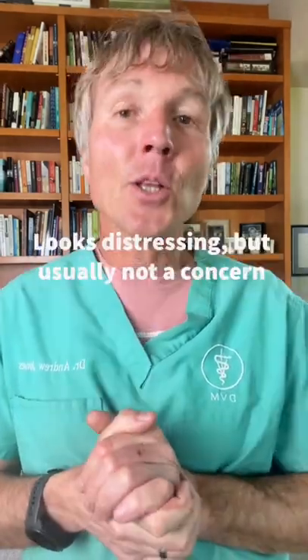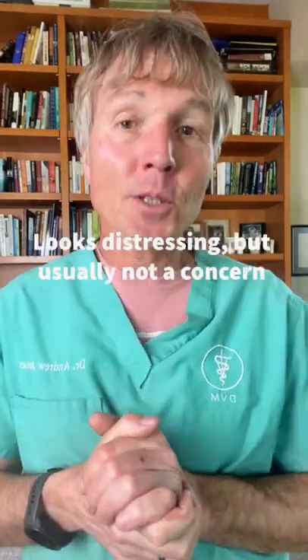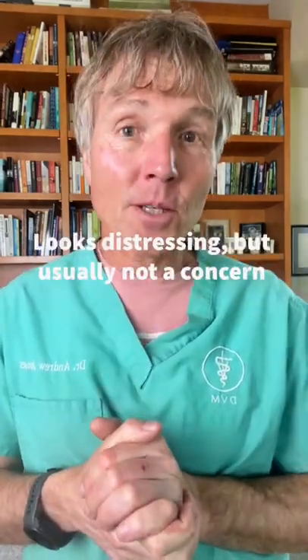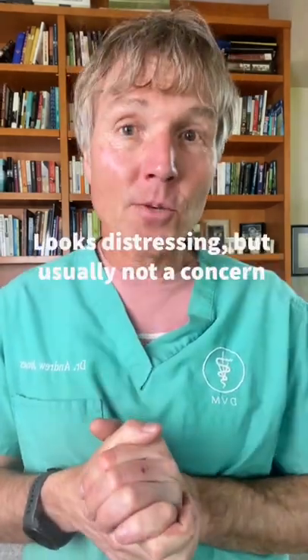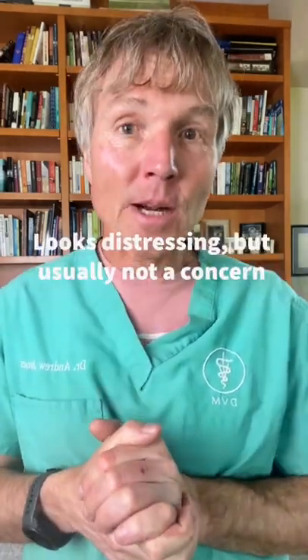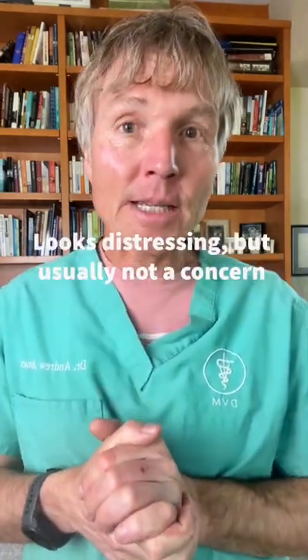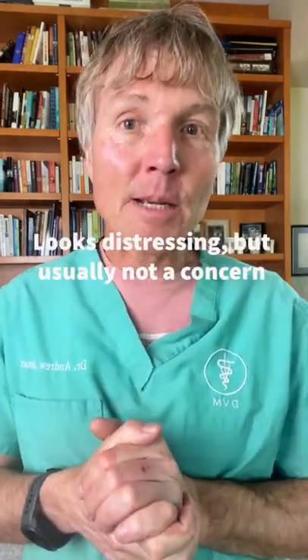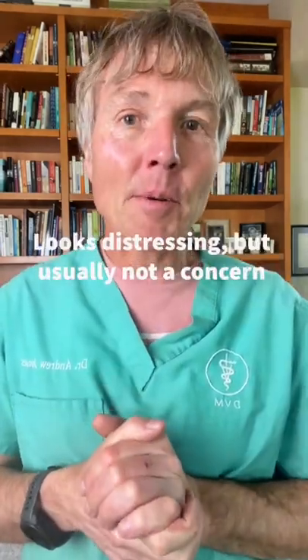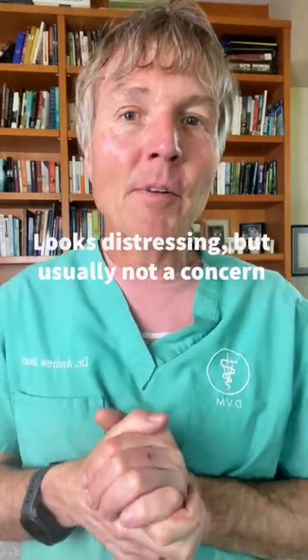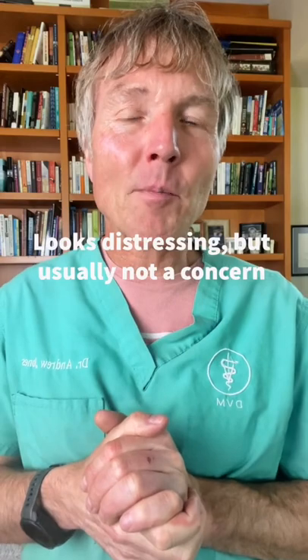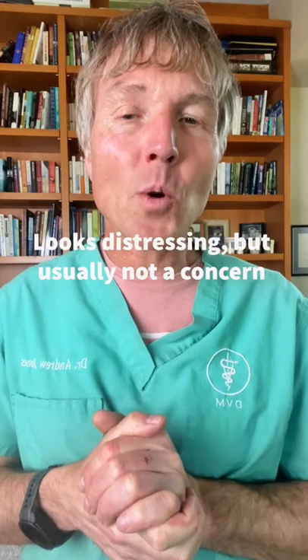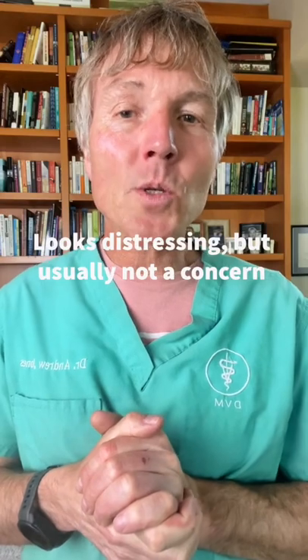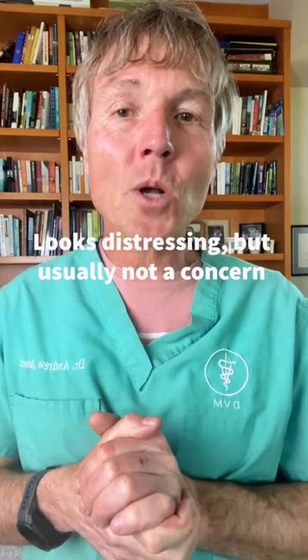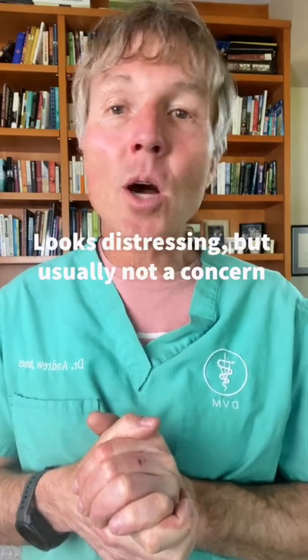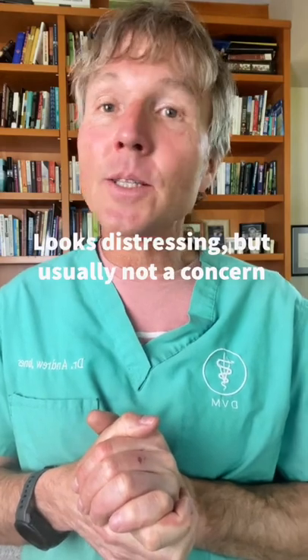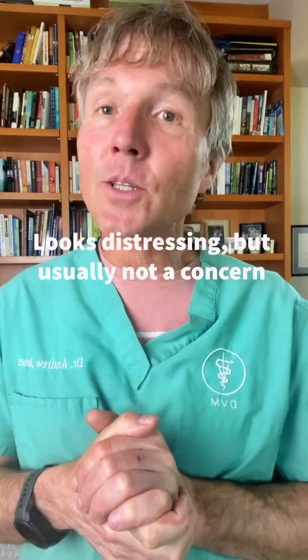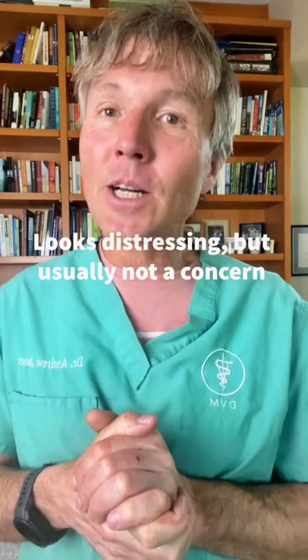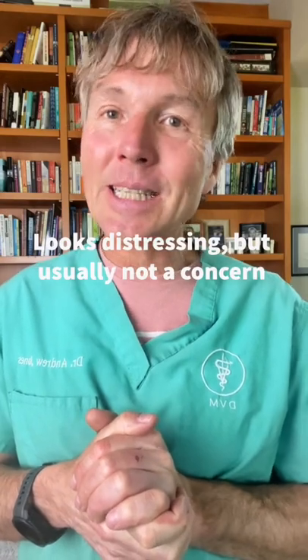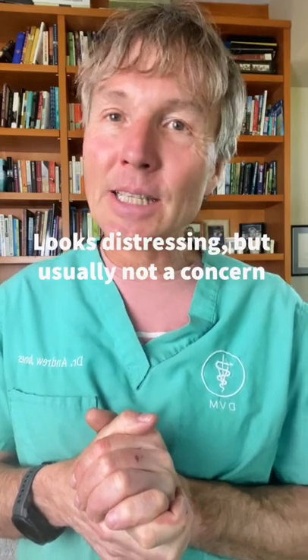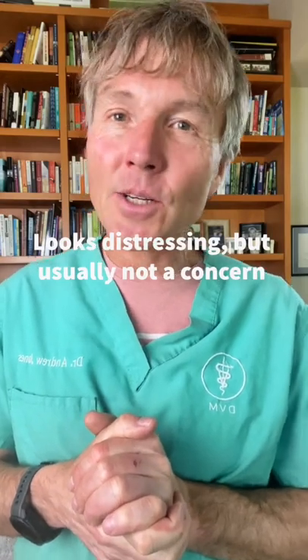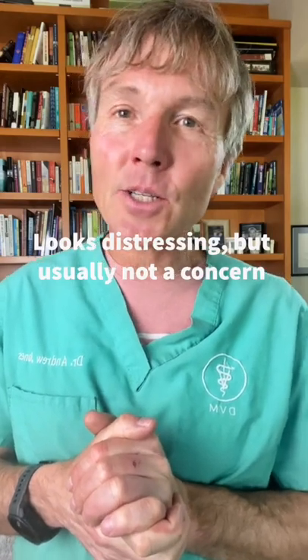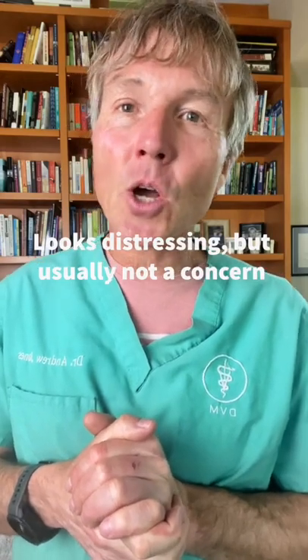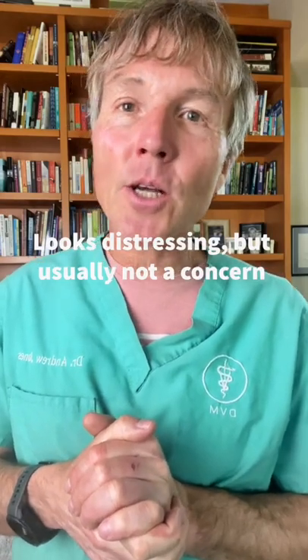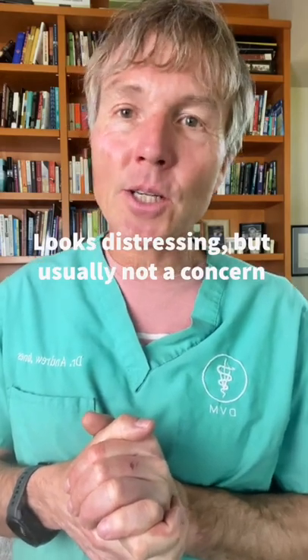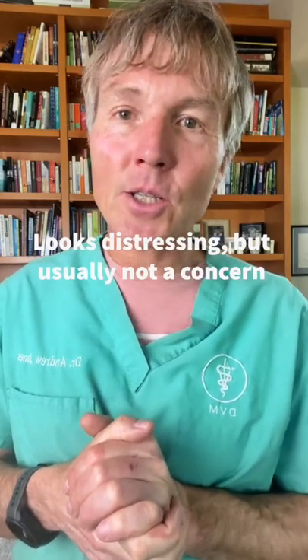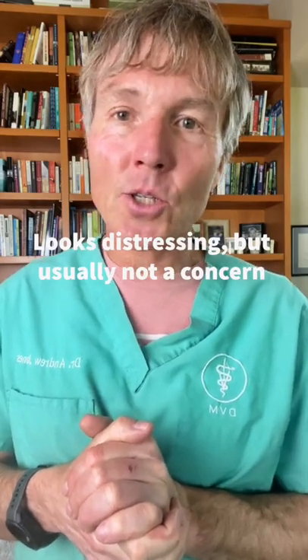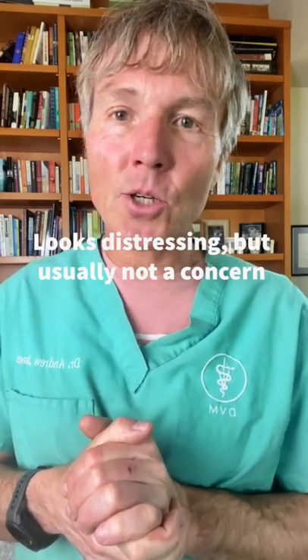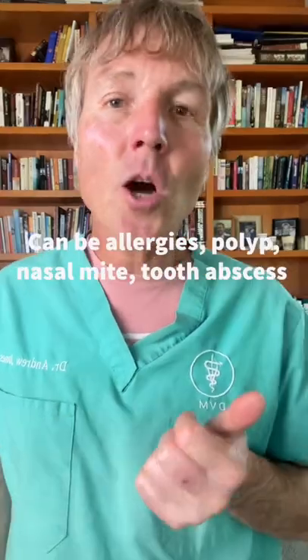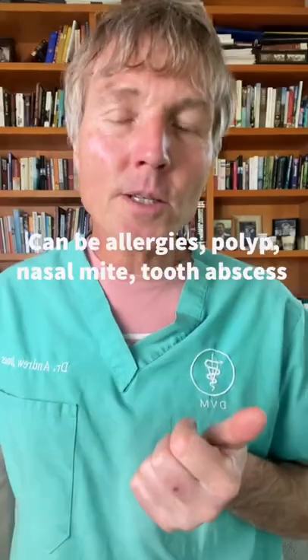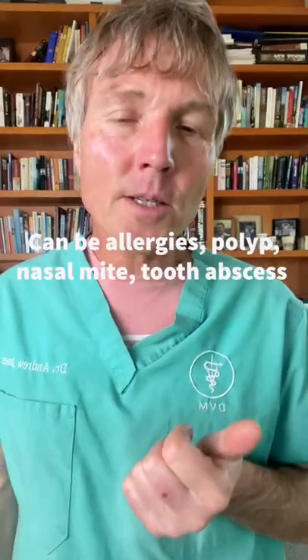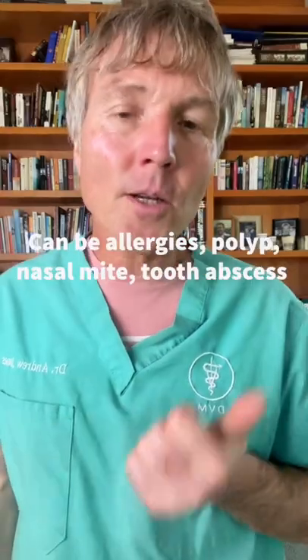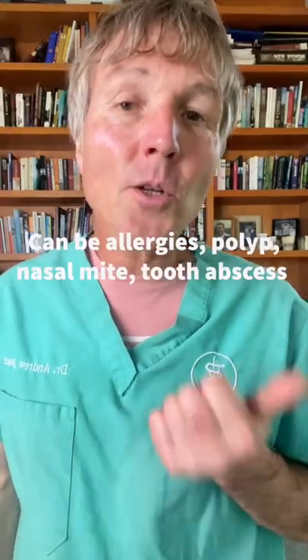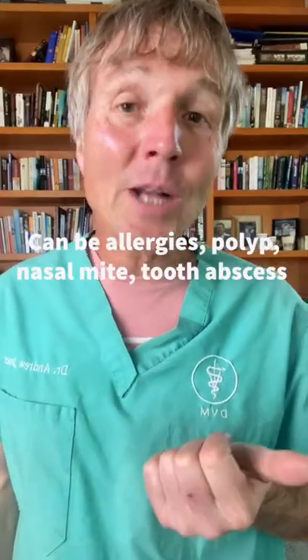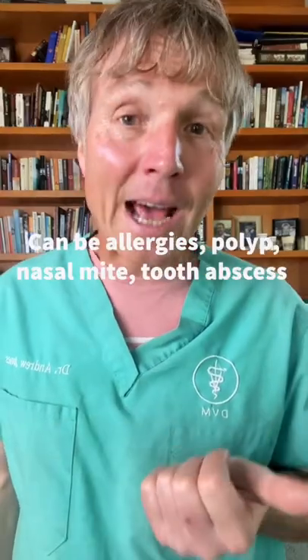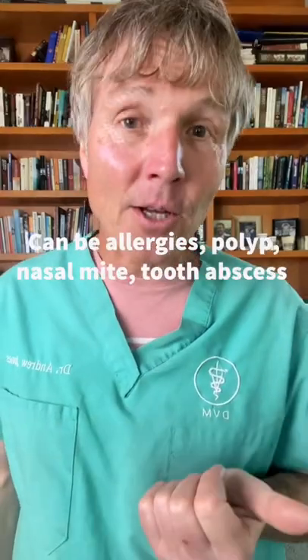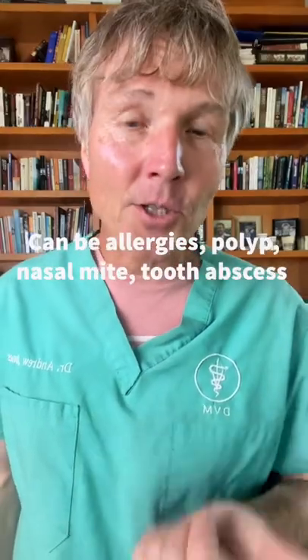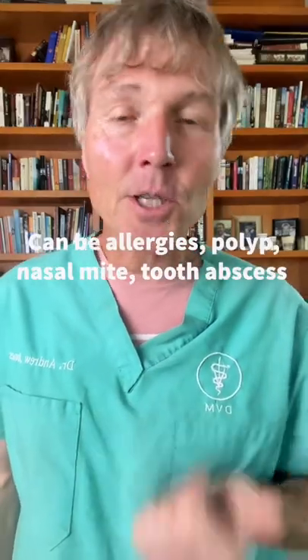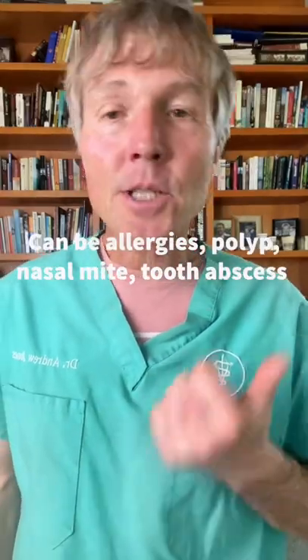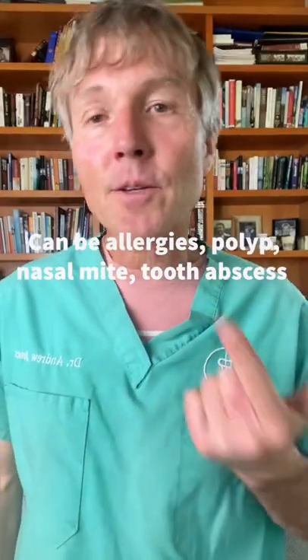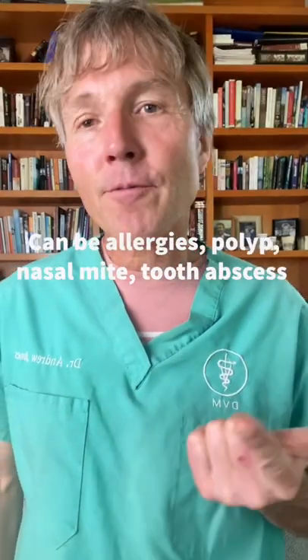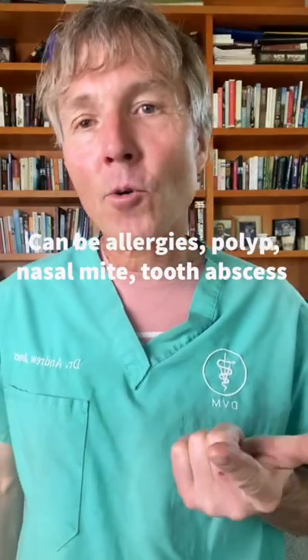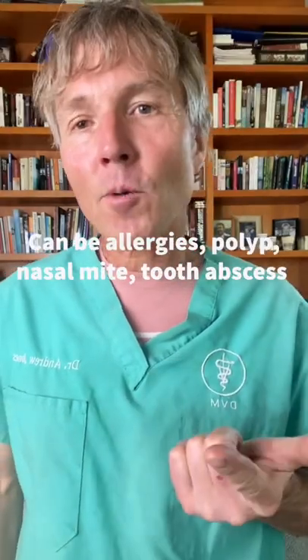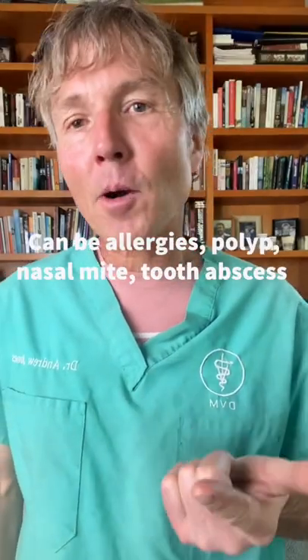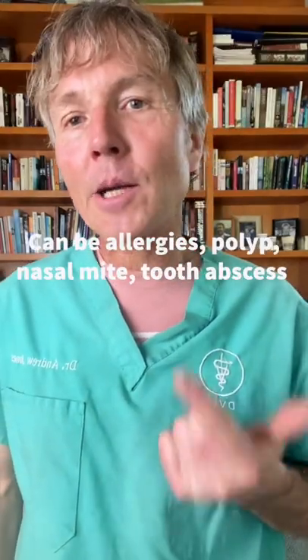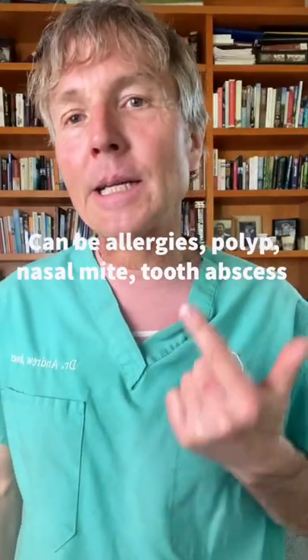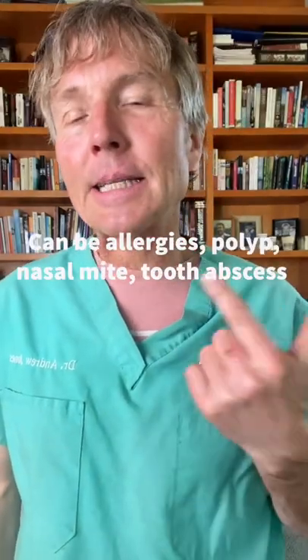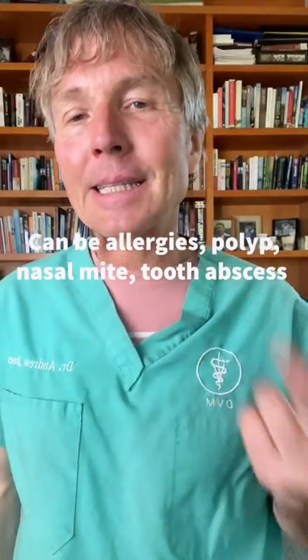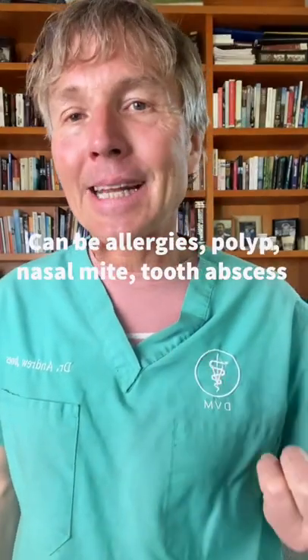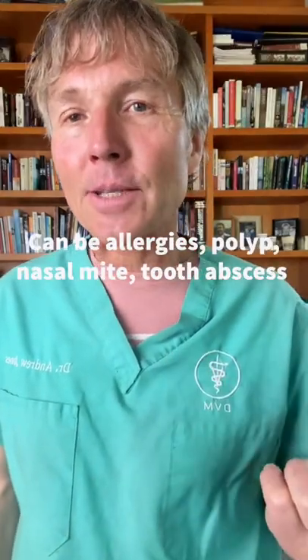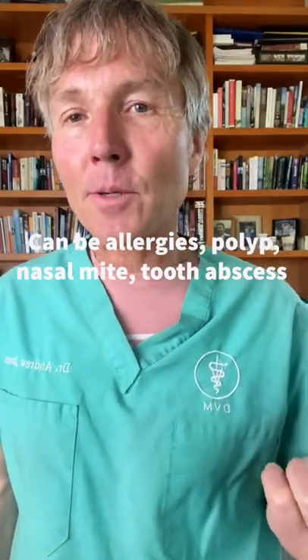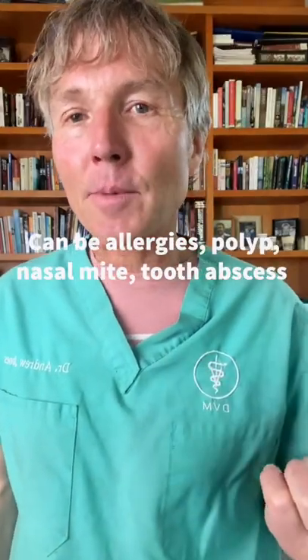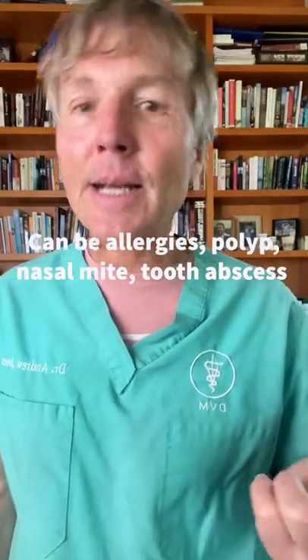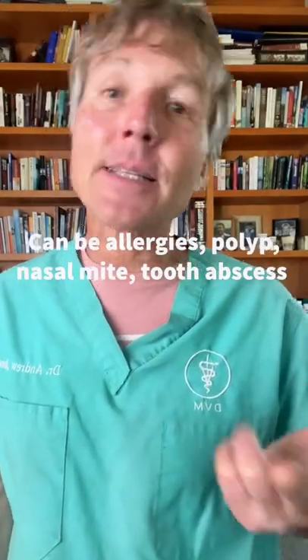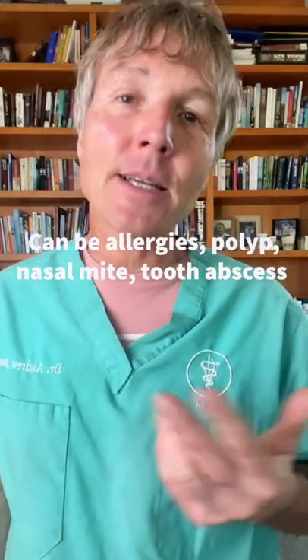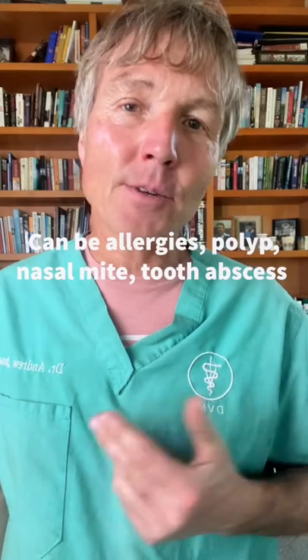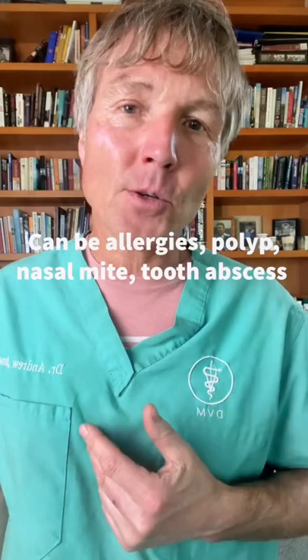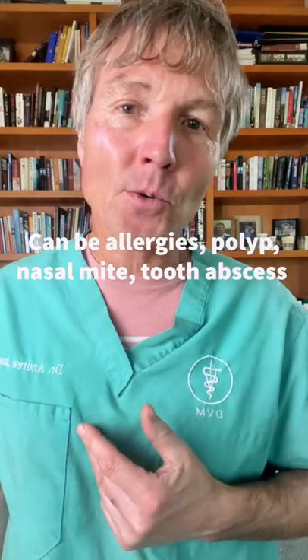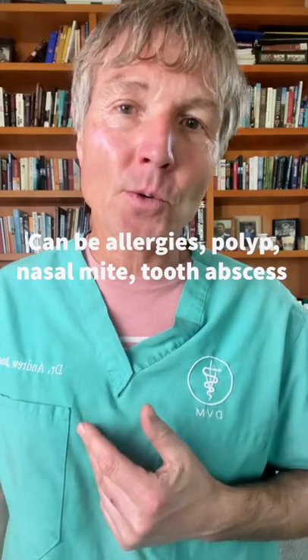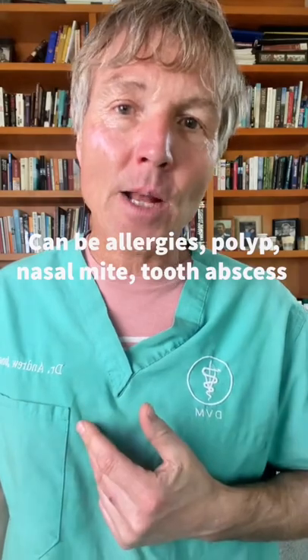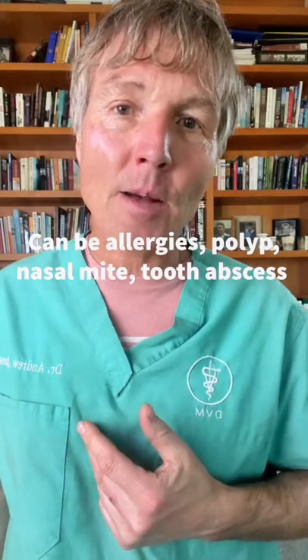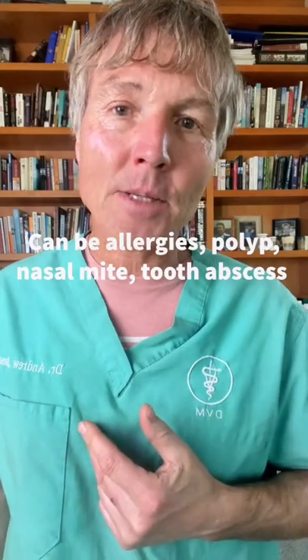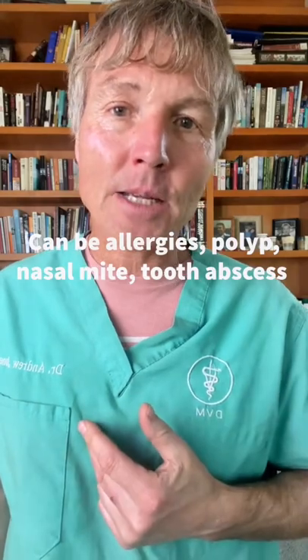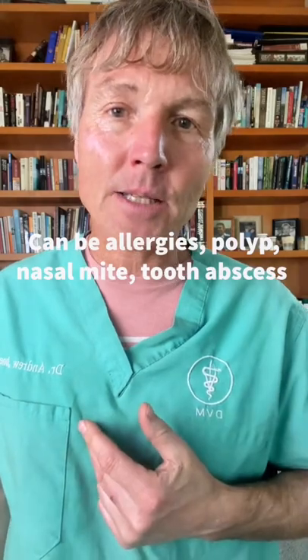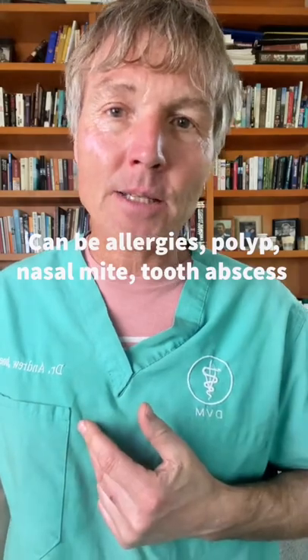It looks distressing, but for most dogs it's not a serious cause of concern. Causes include allergies, foreign bodies, nasal mites, and even tooth root abscesses.